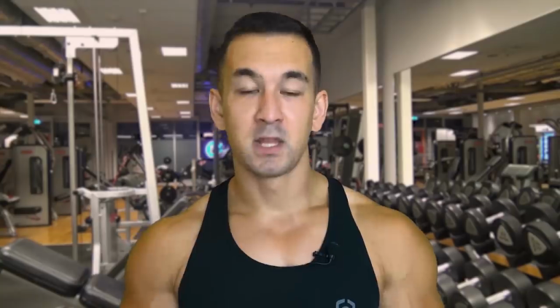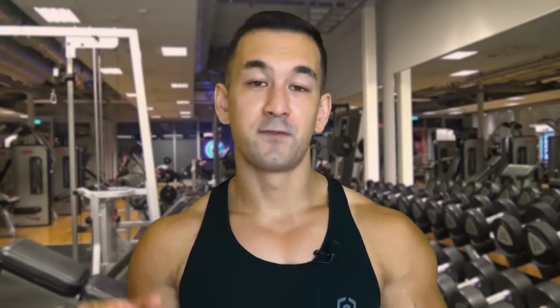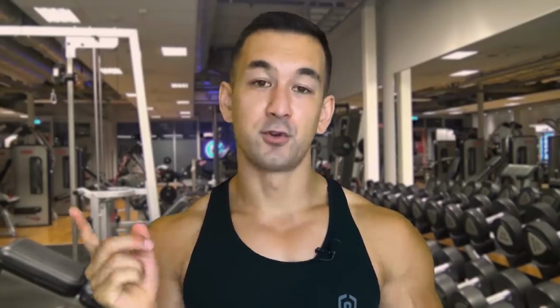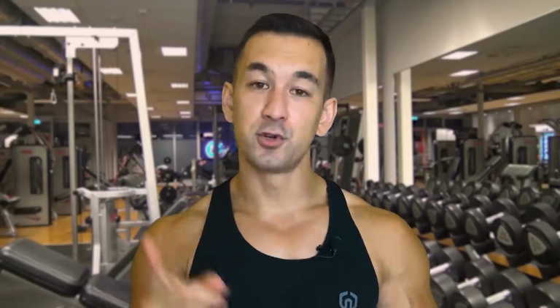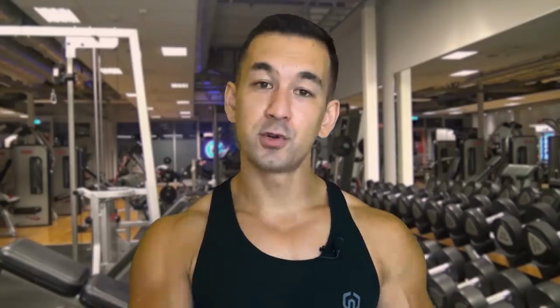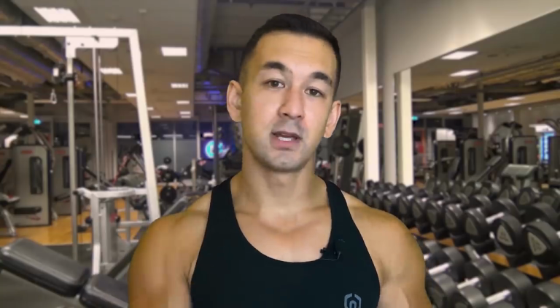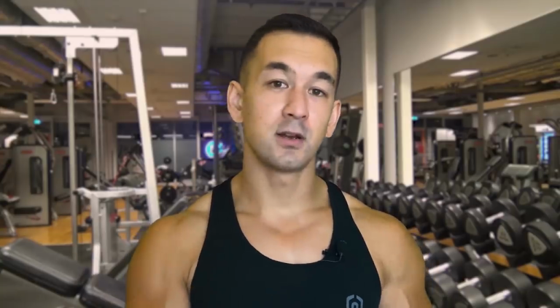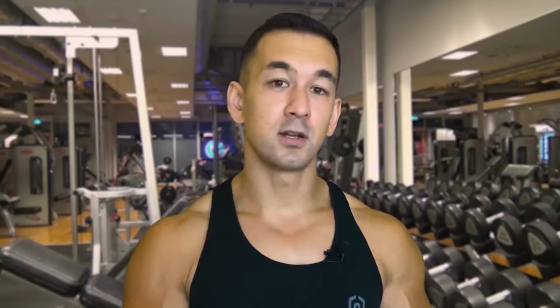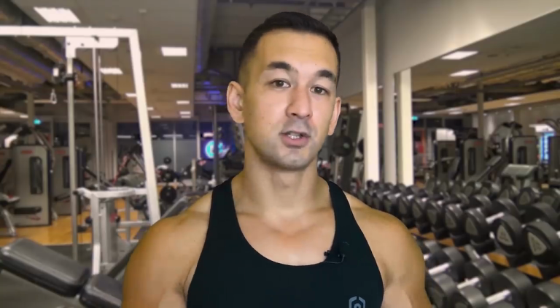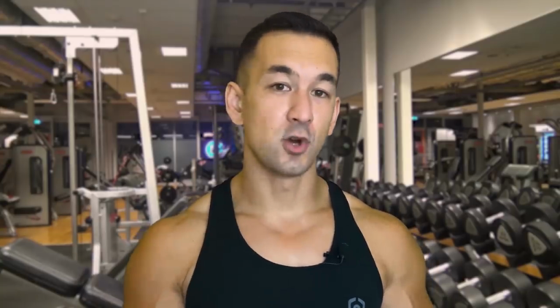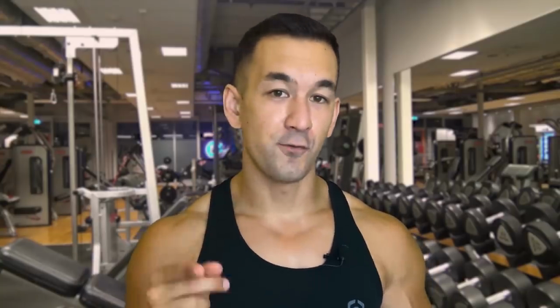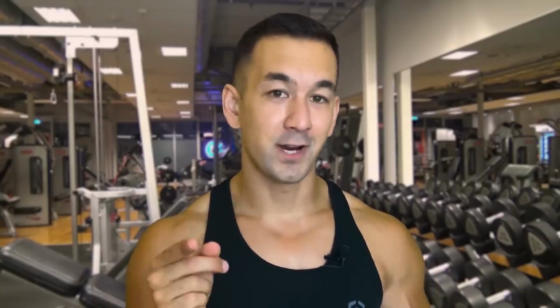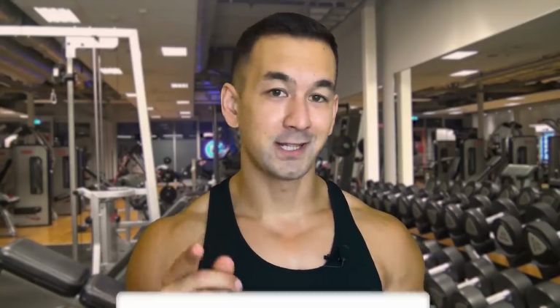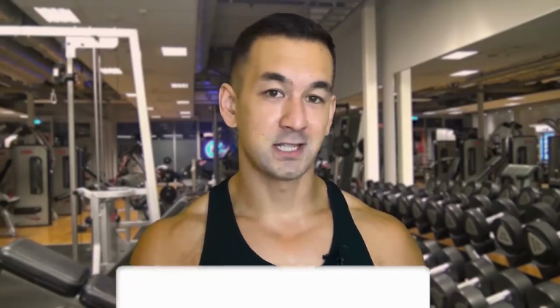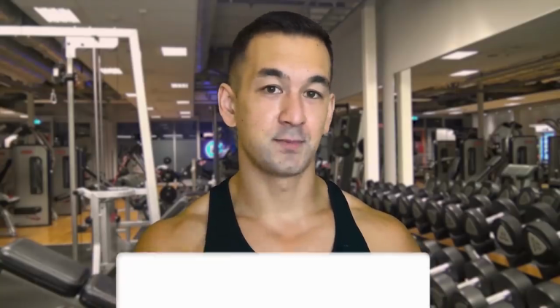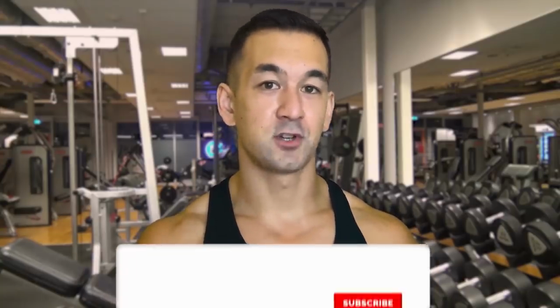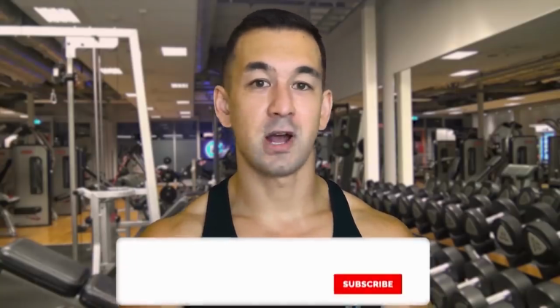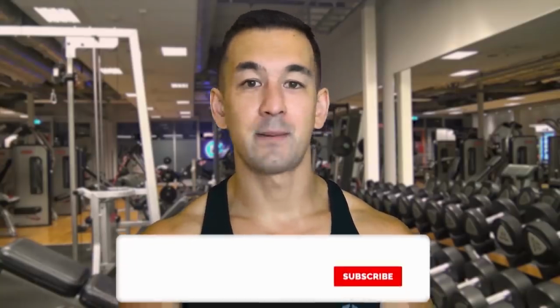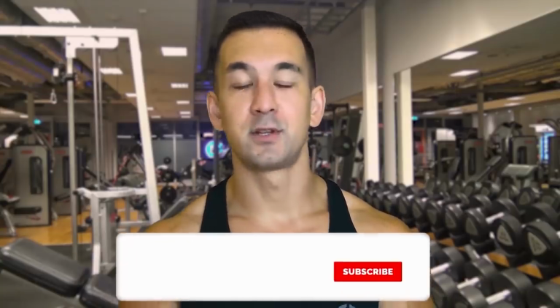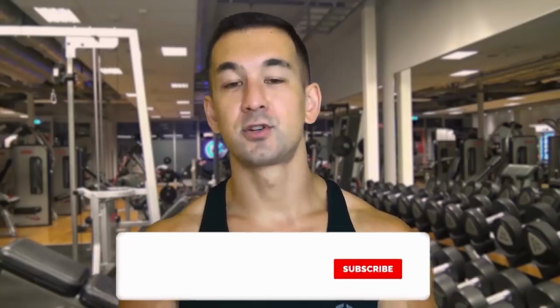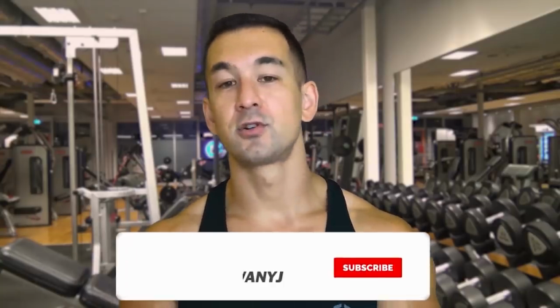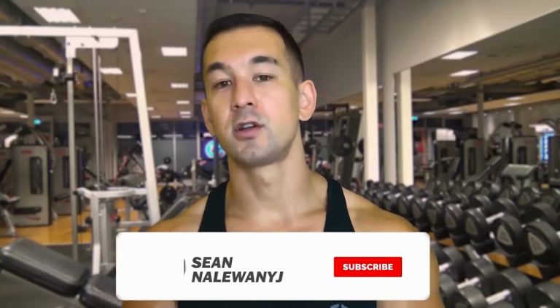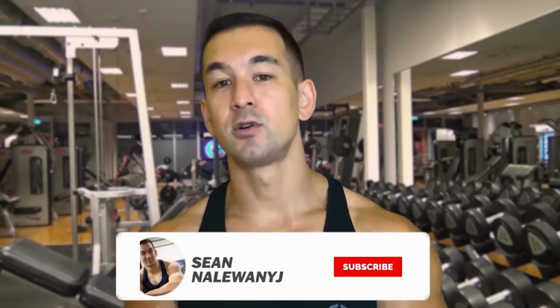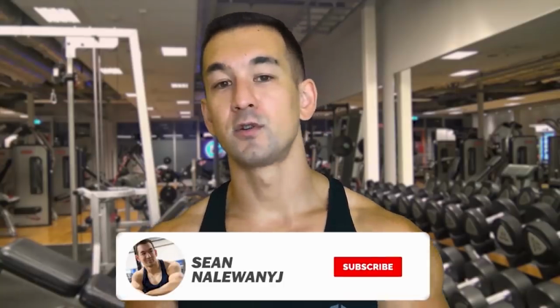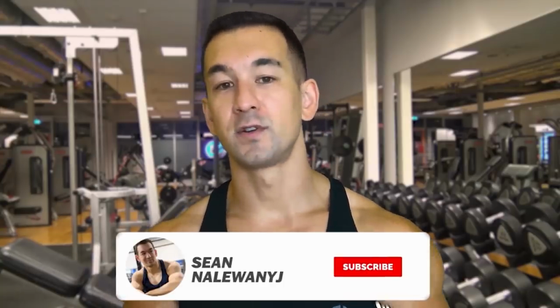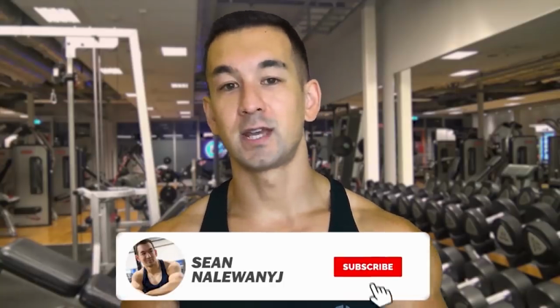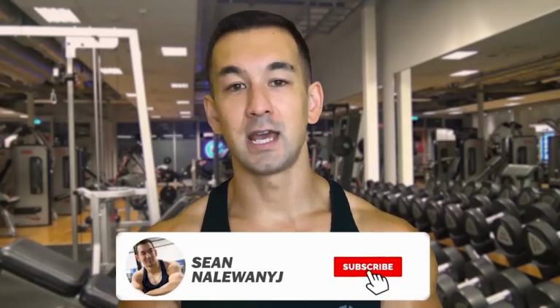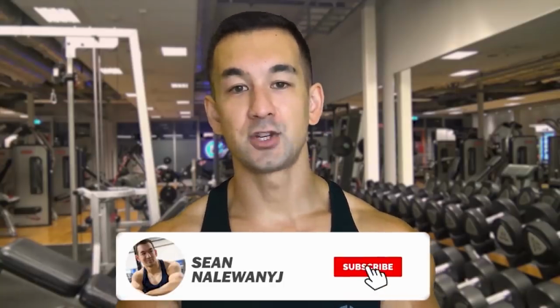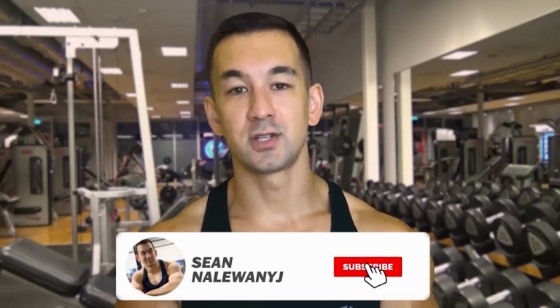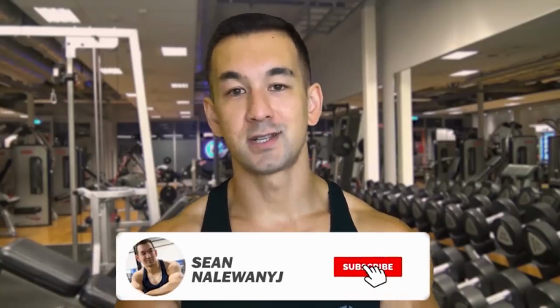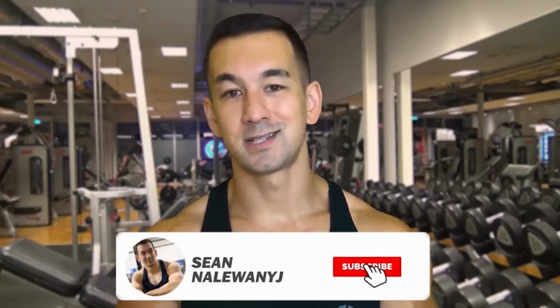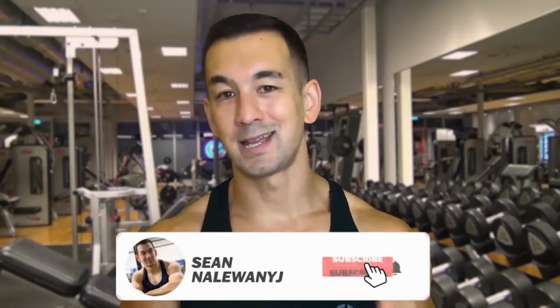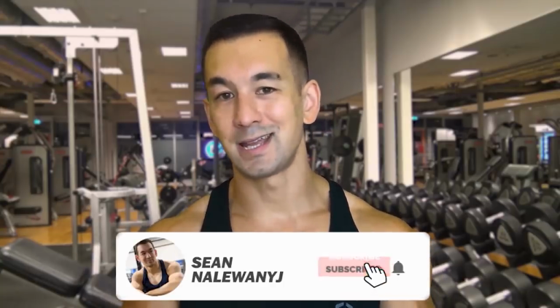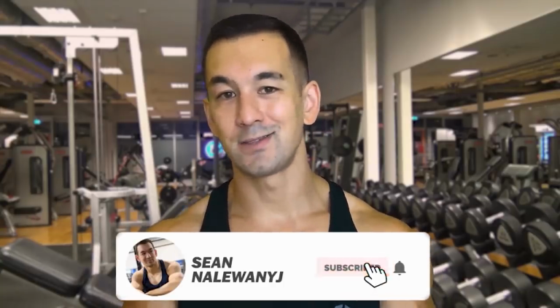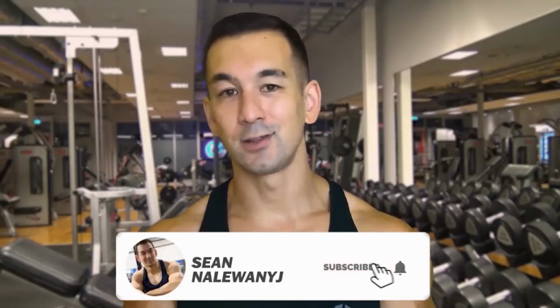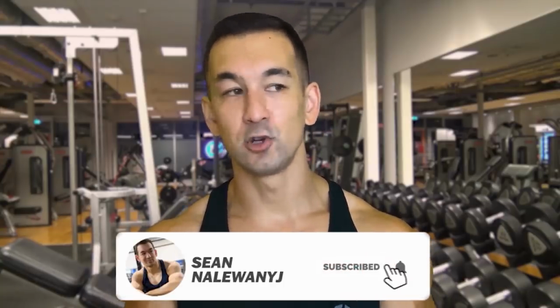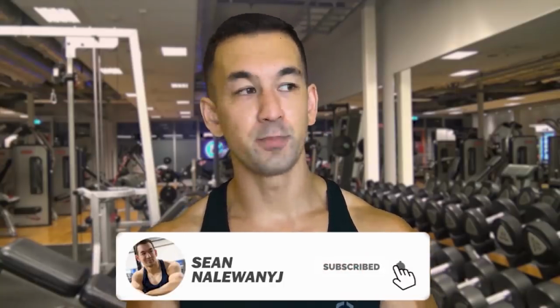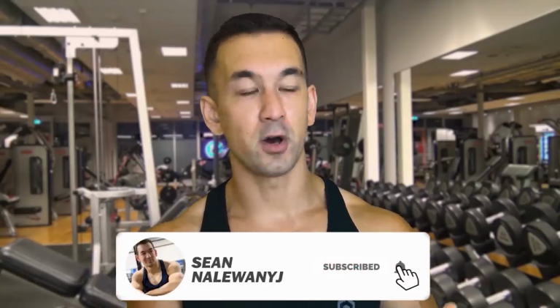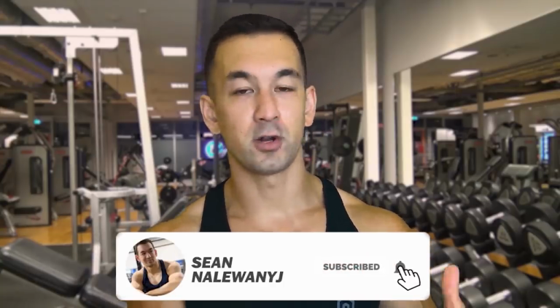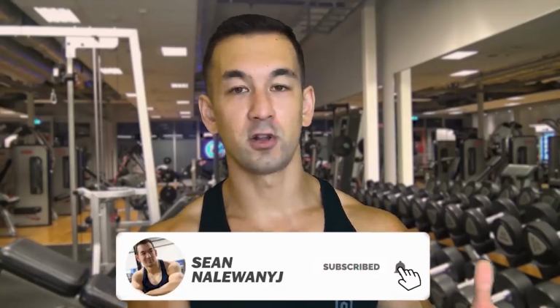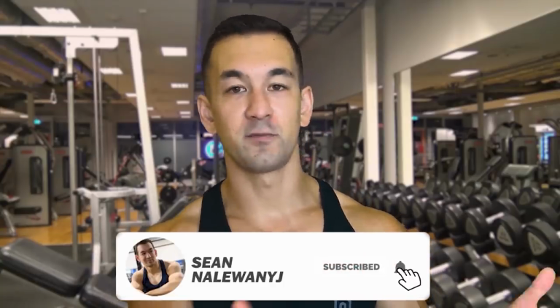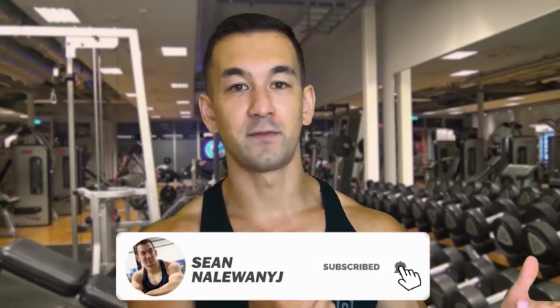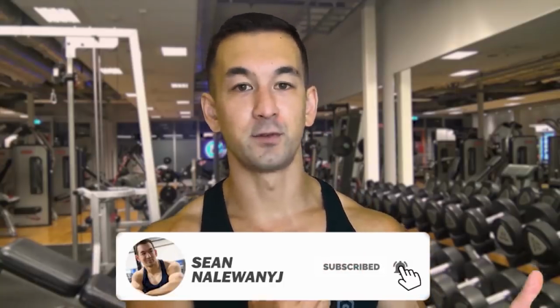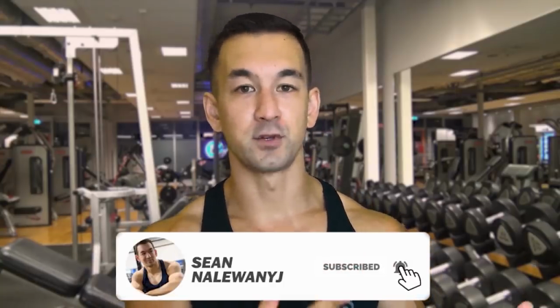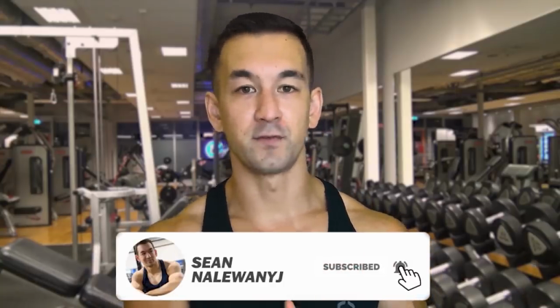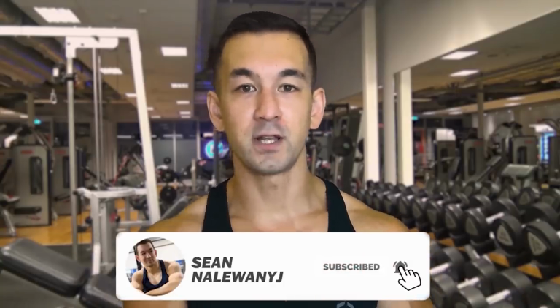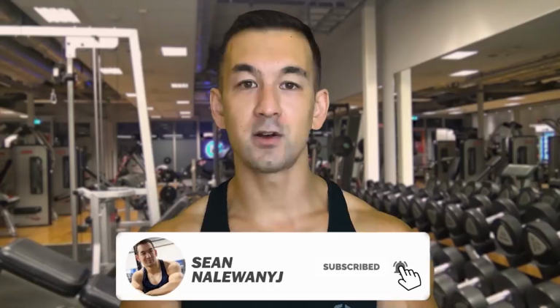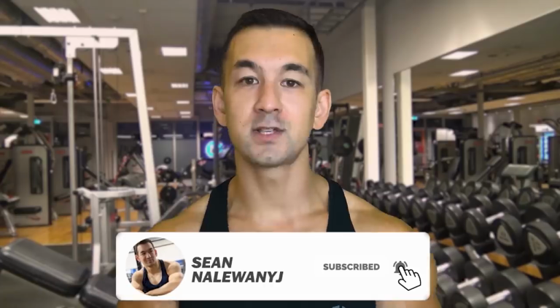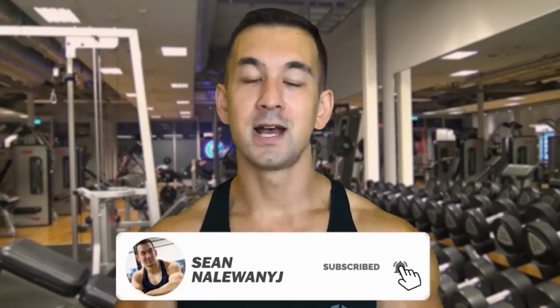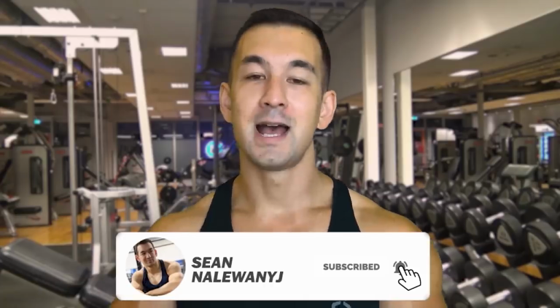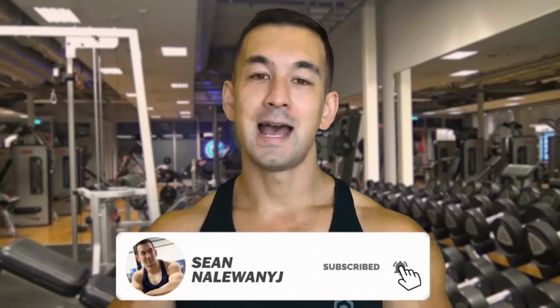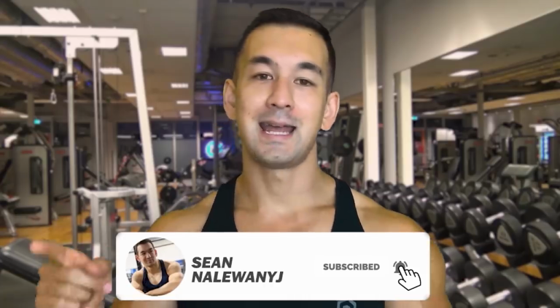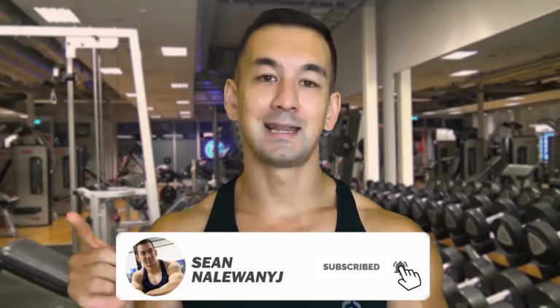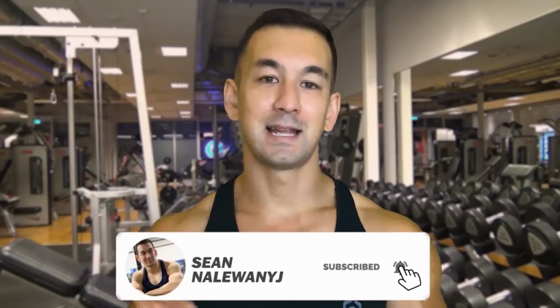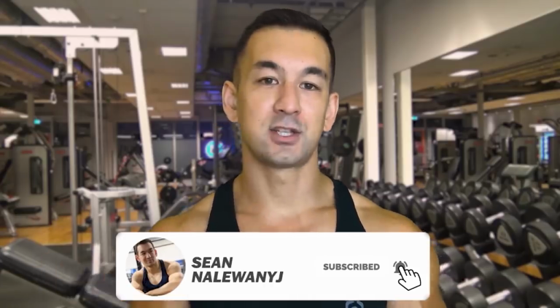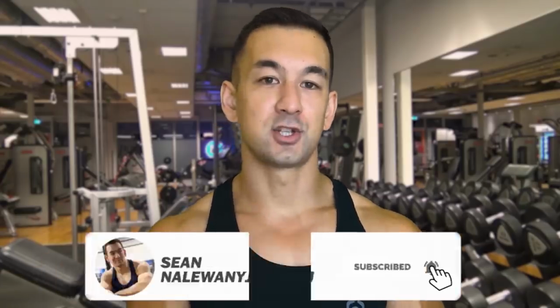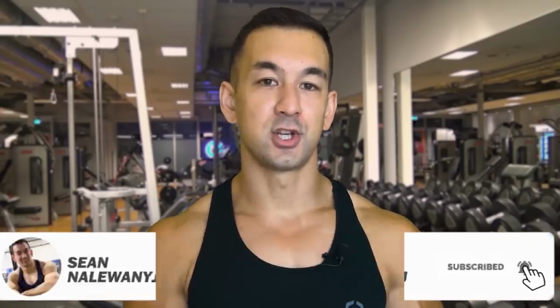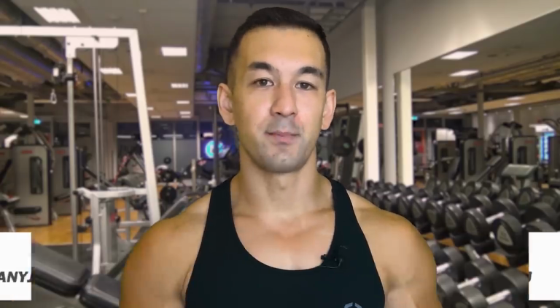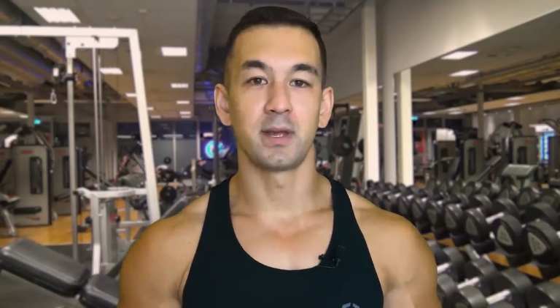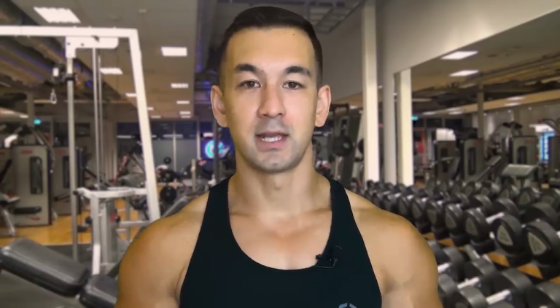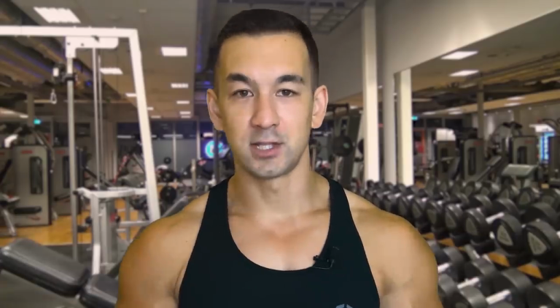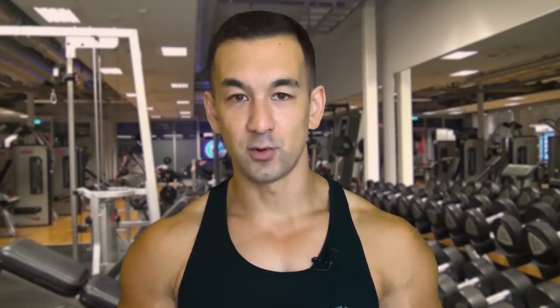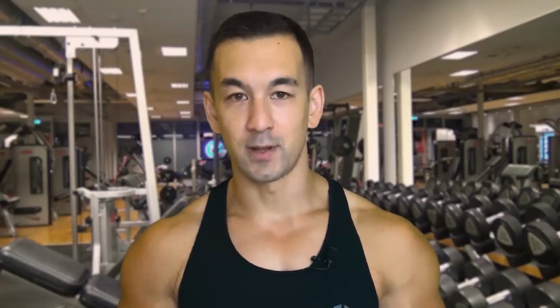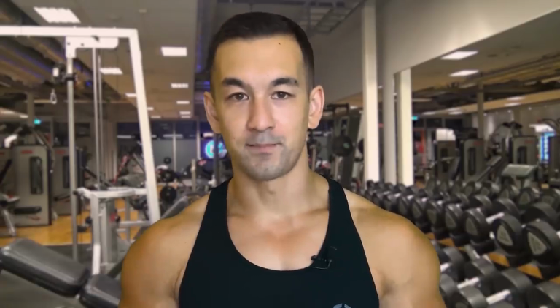If you're new here, don't forget to subscribe and turn on notifications to stay in the loop on all of my future videos, and let's jump into it.